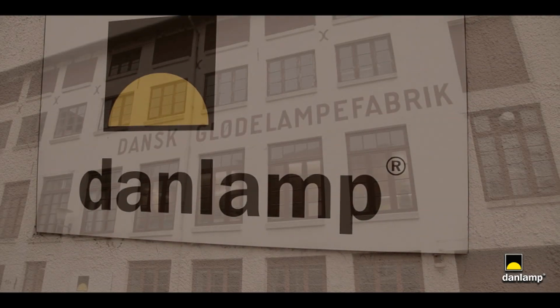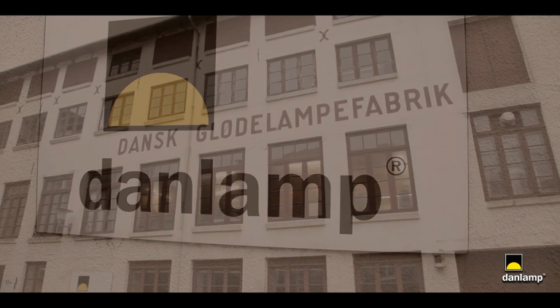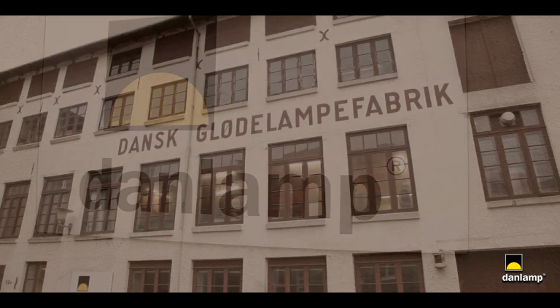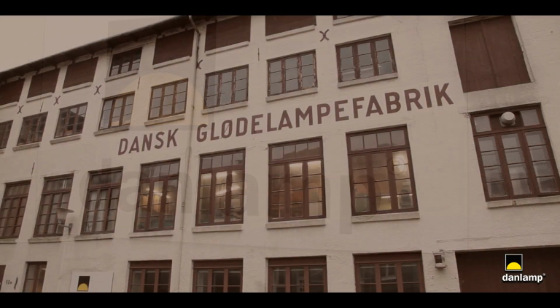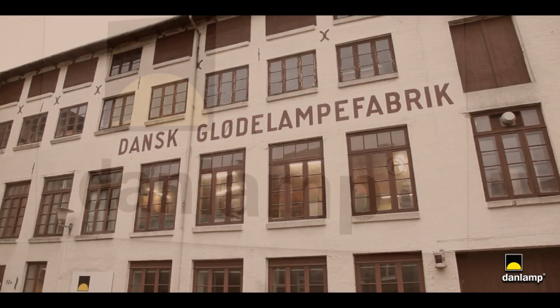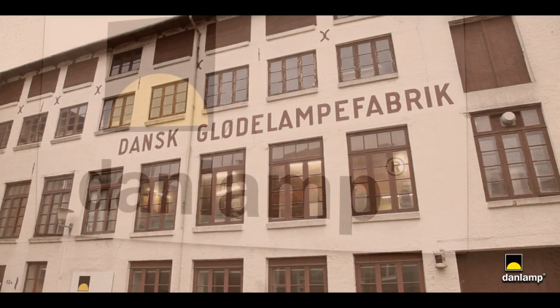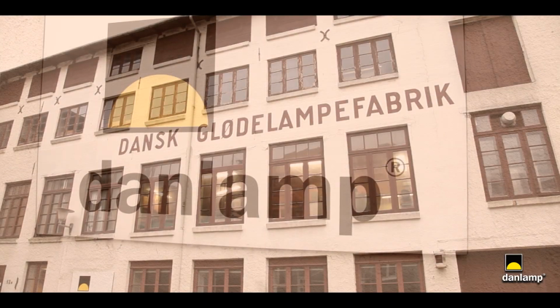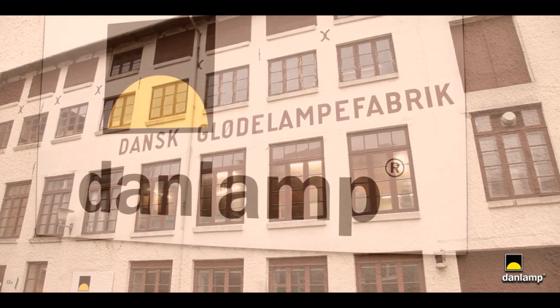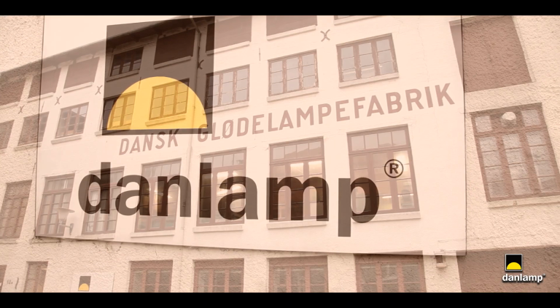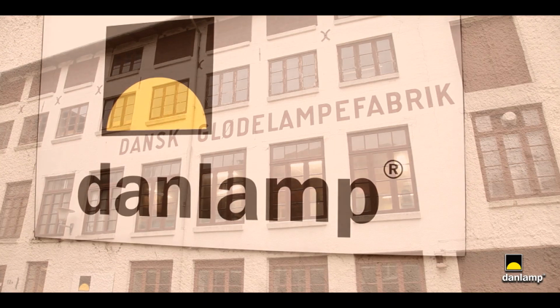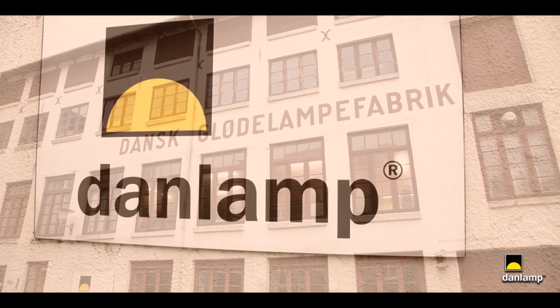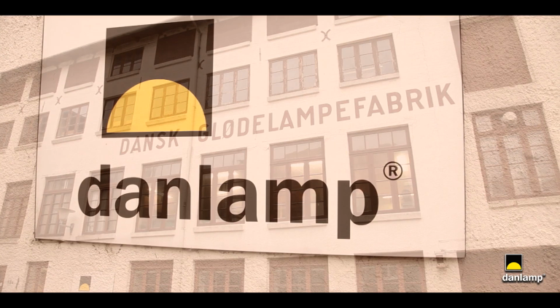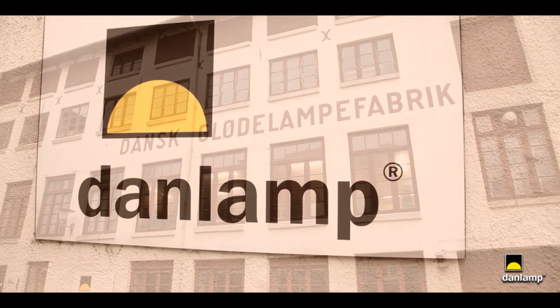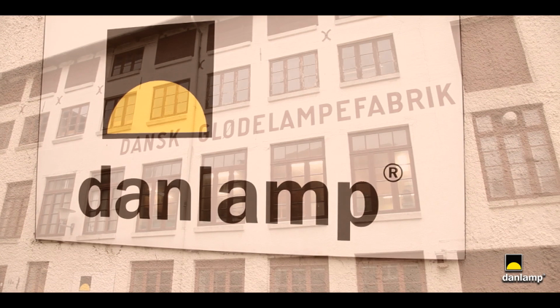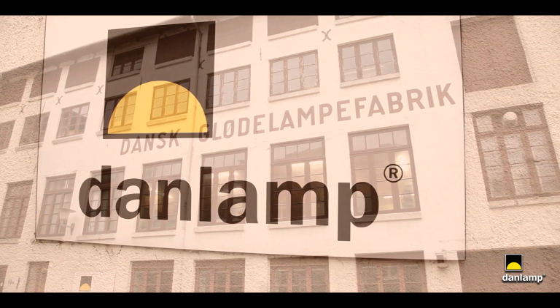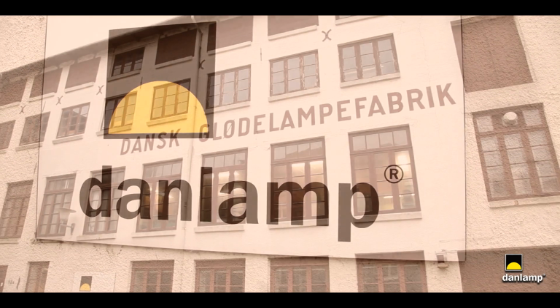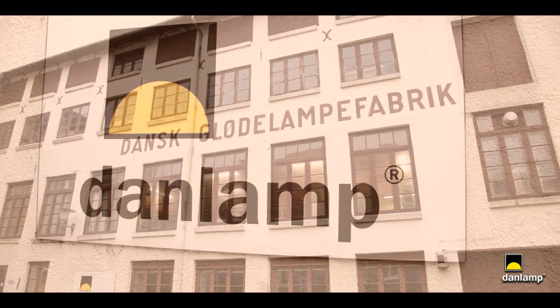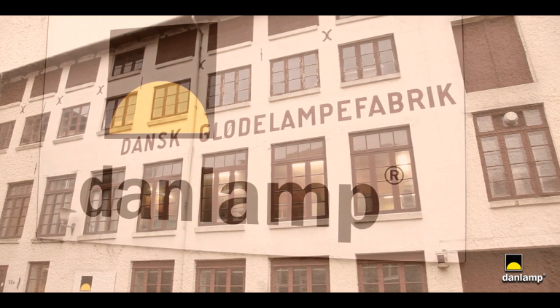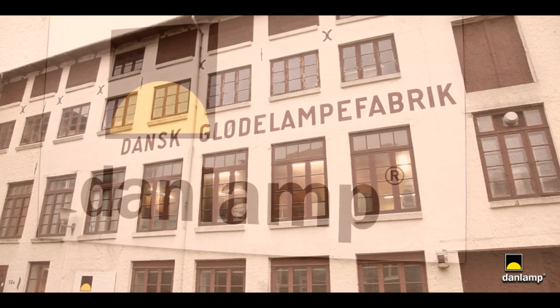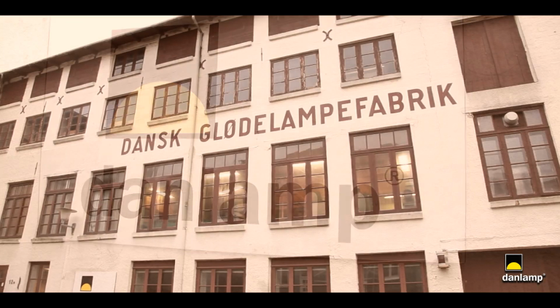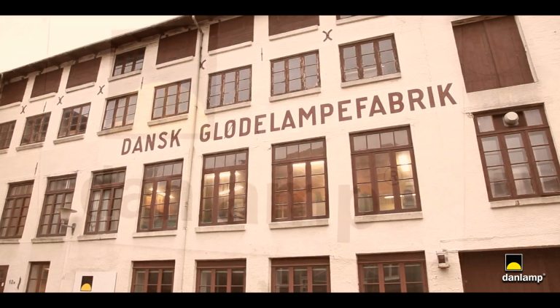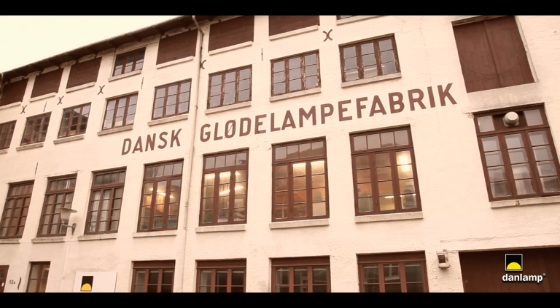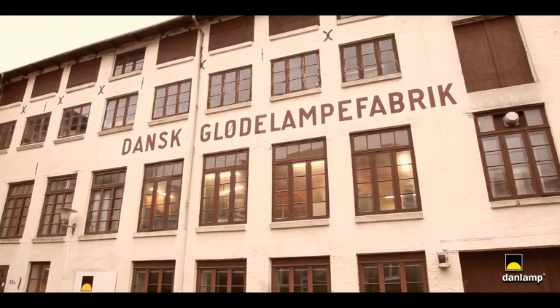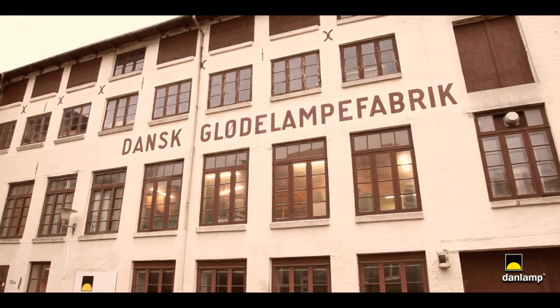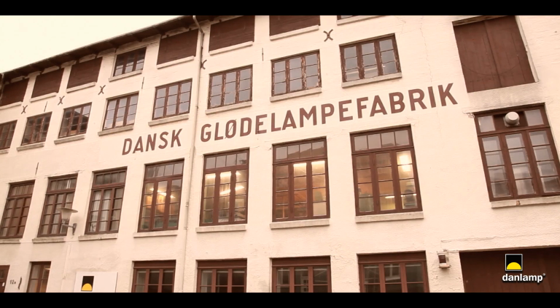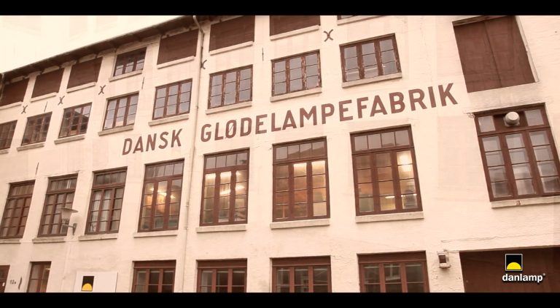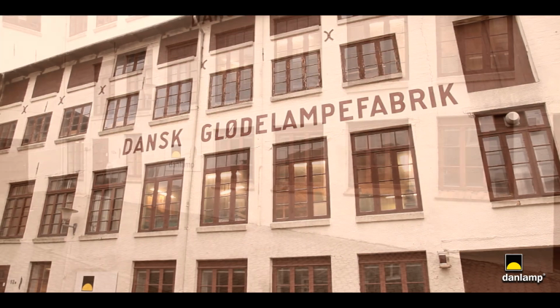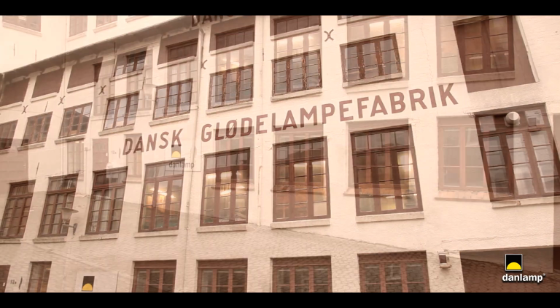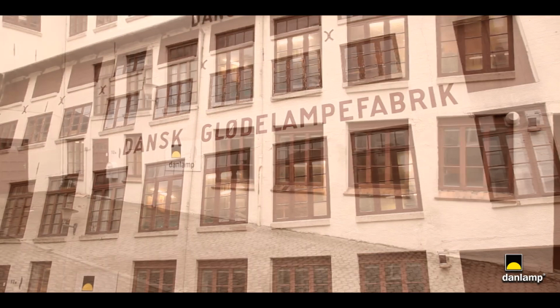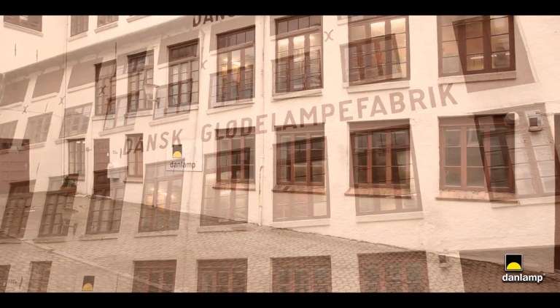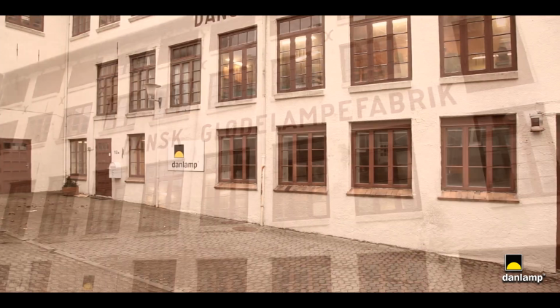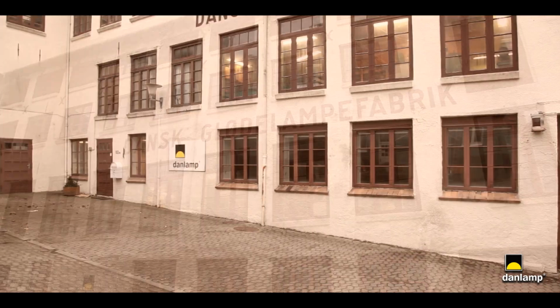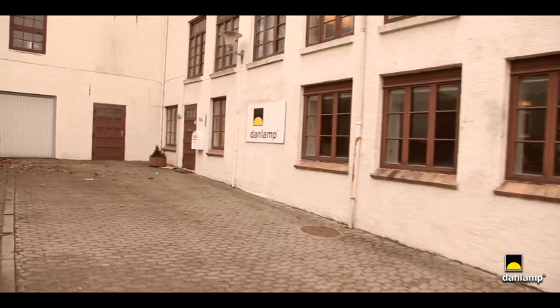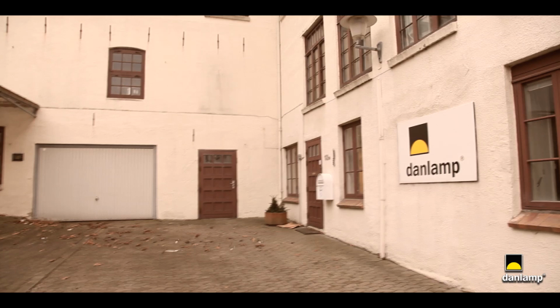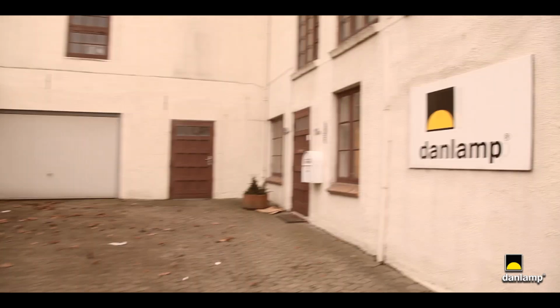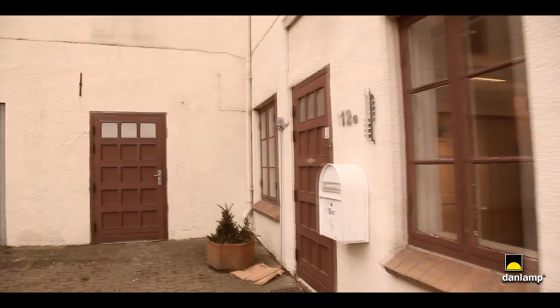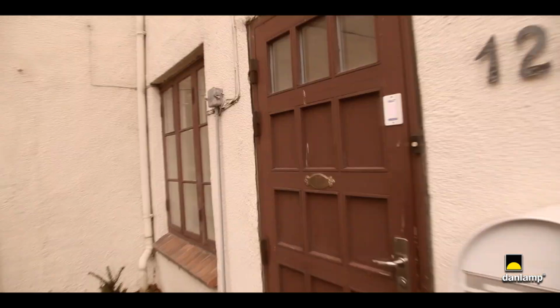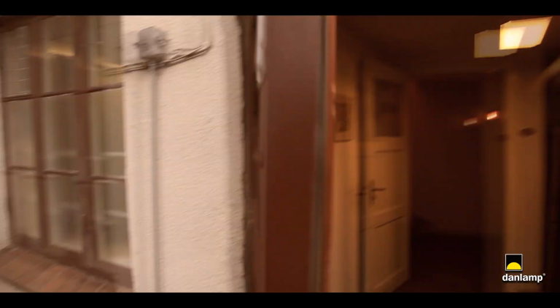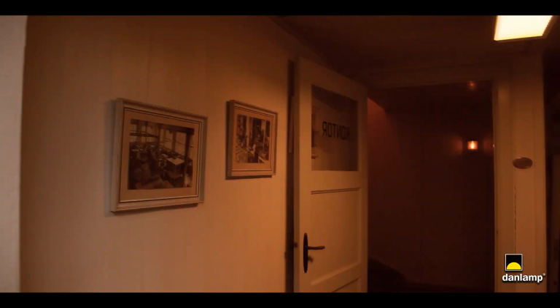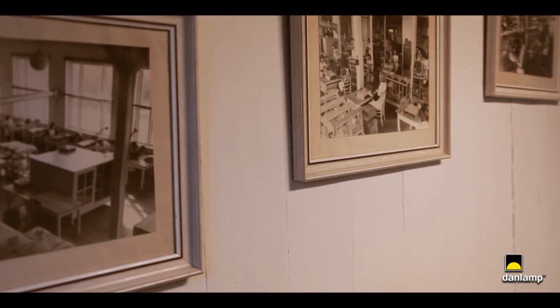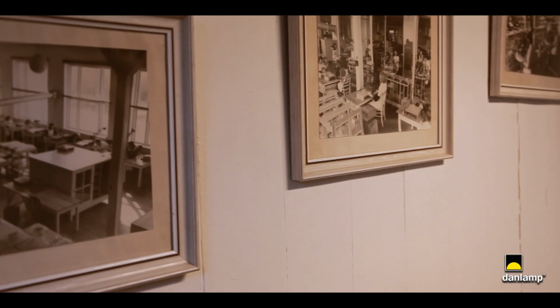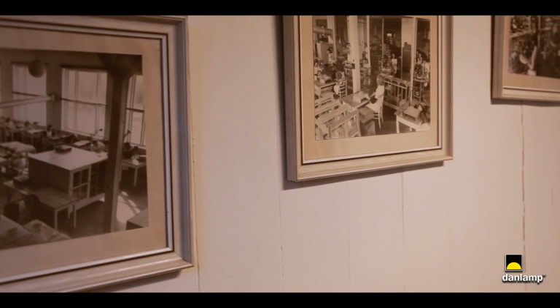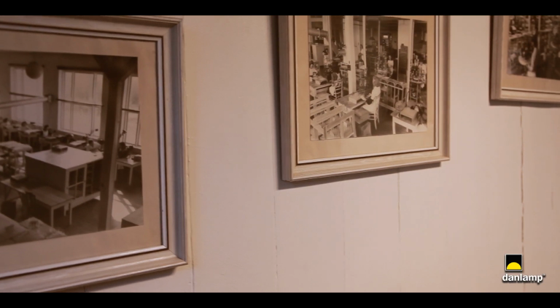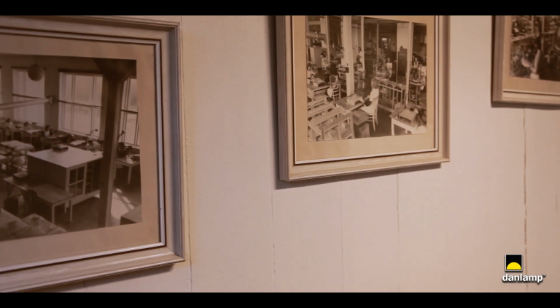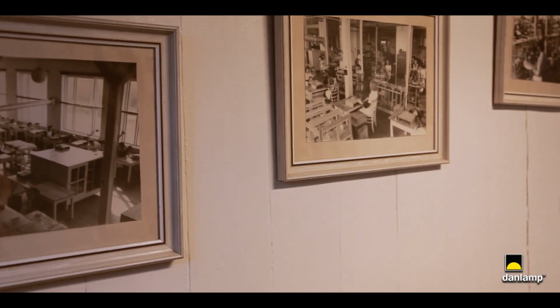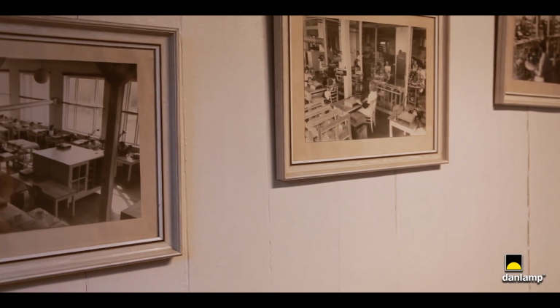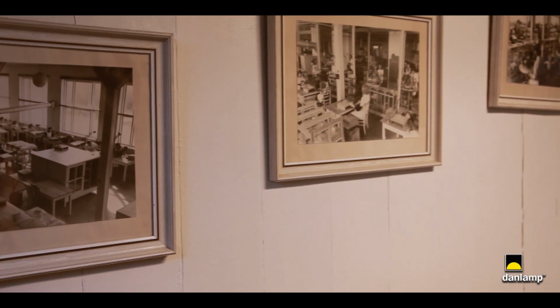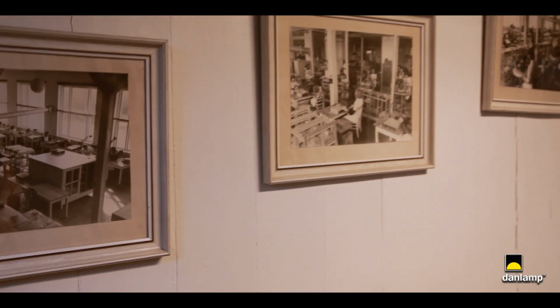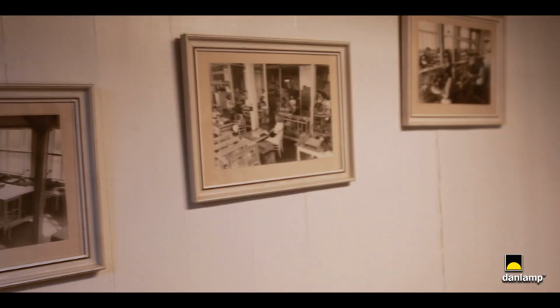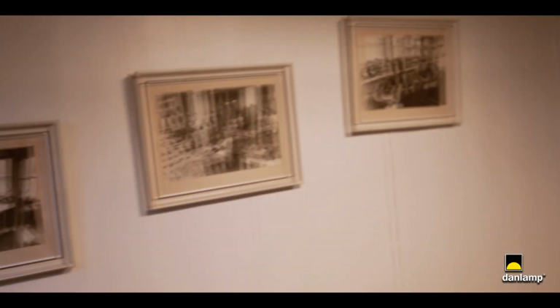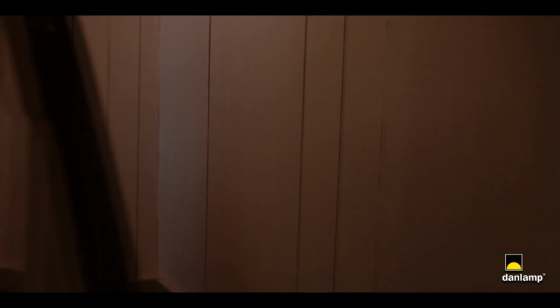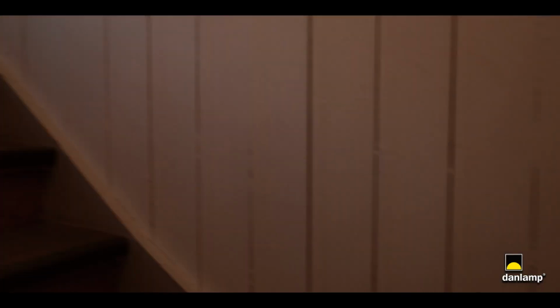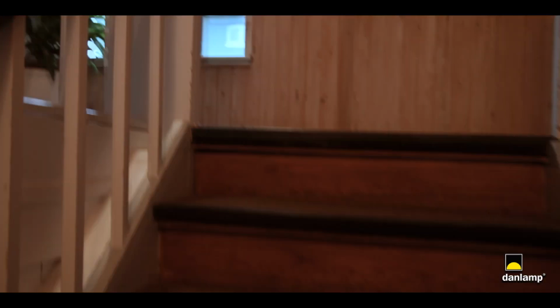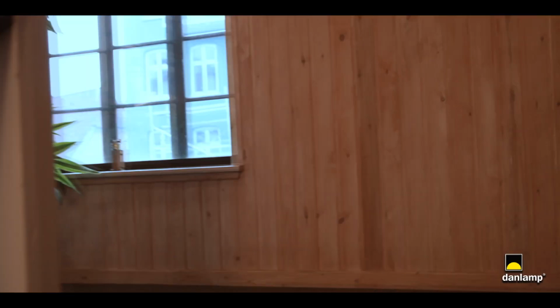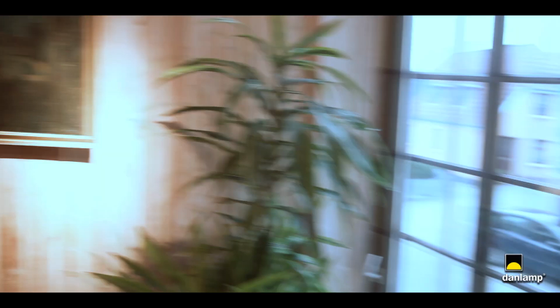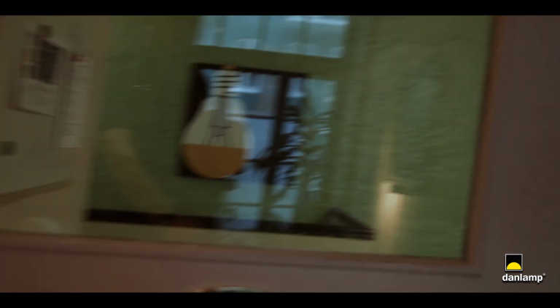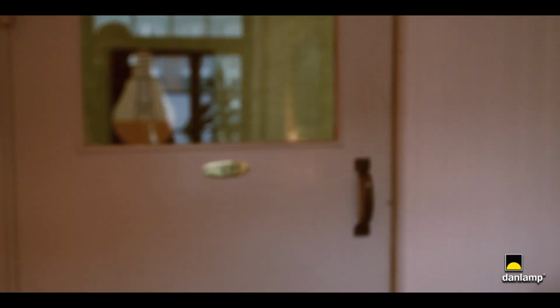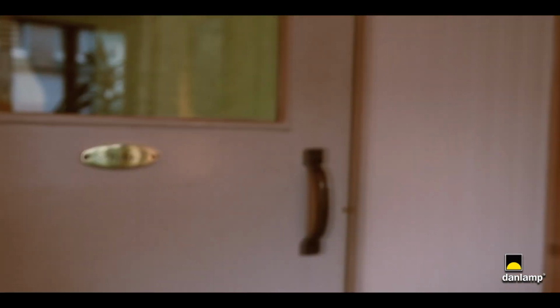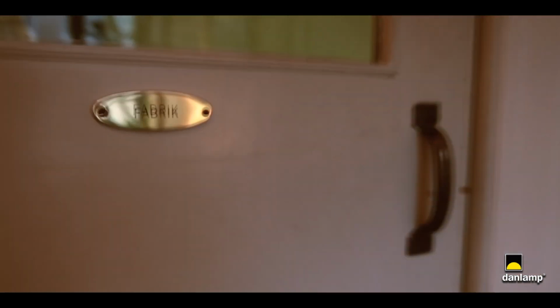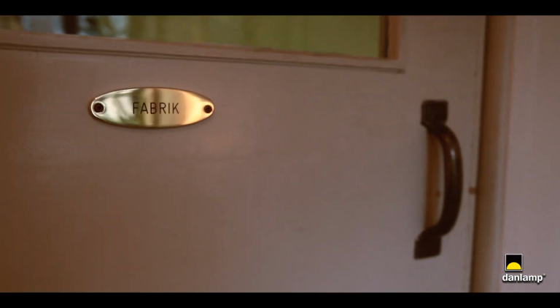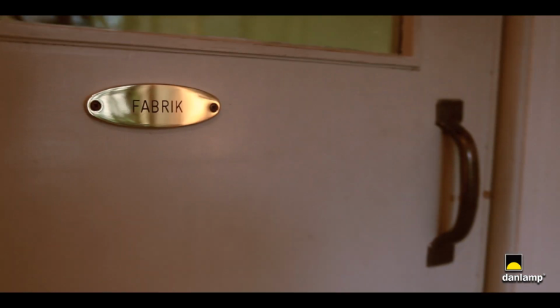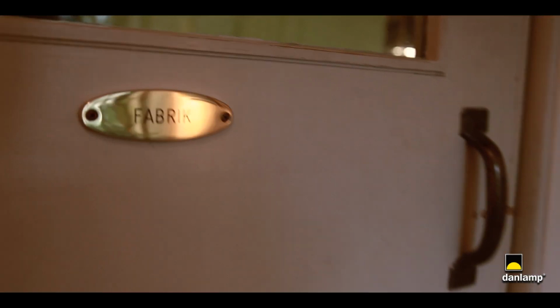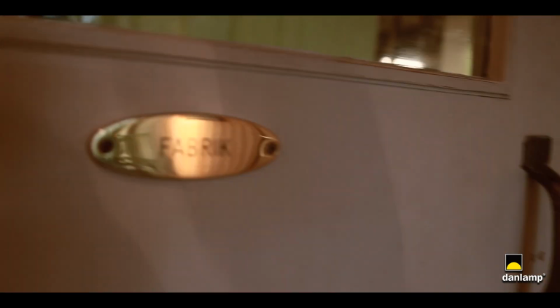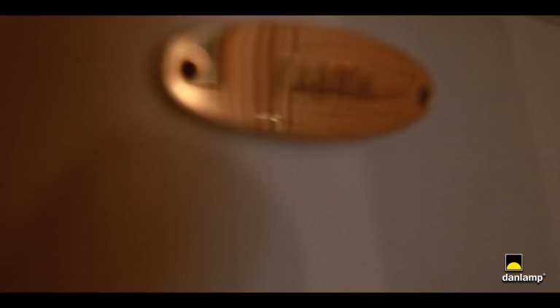Welcome to DanLamp. We would like to take you on a tour of our factory.